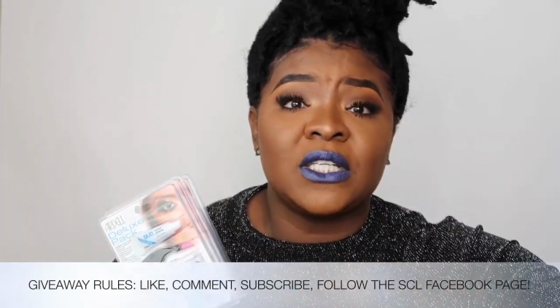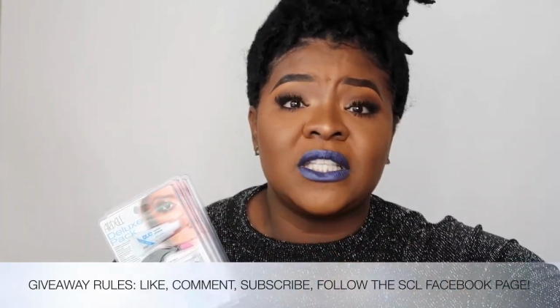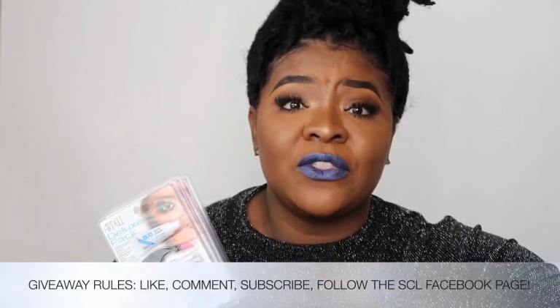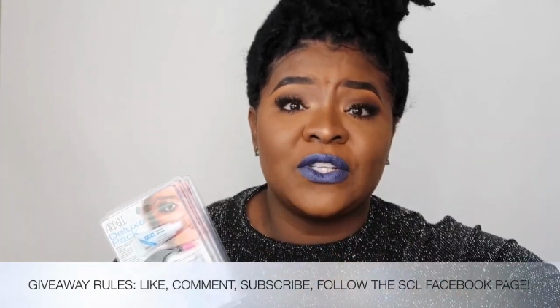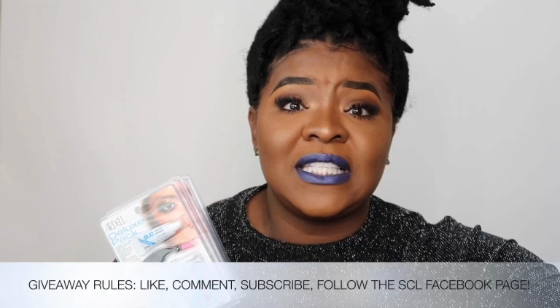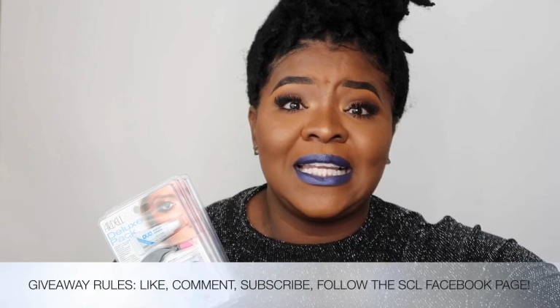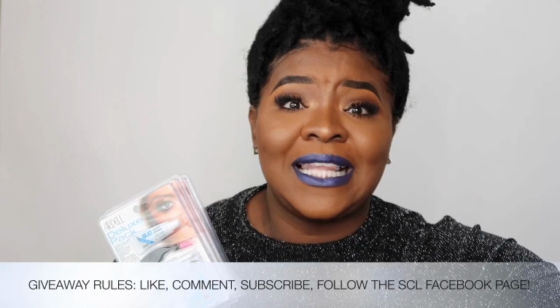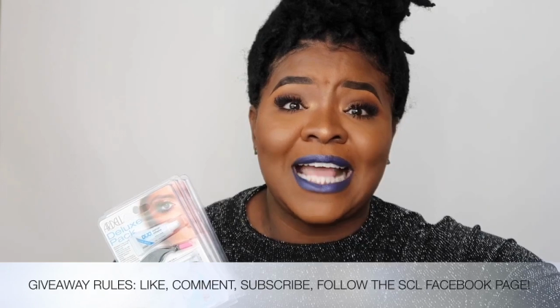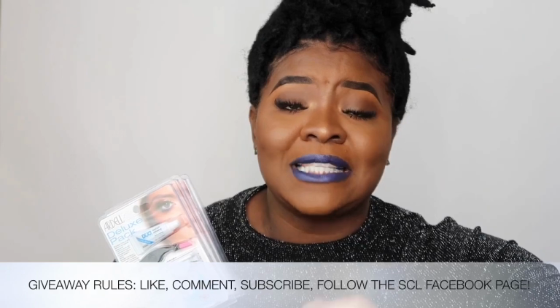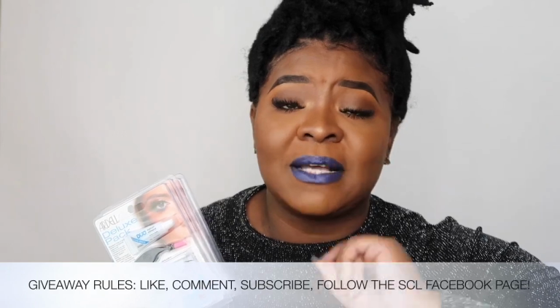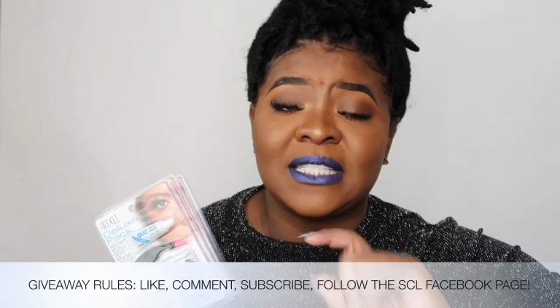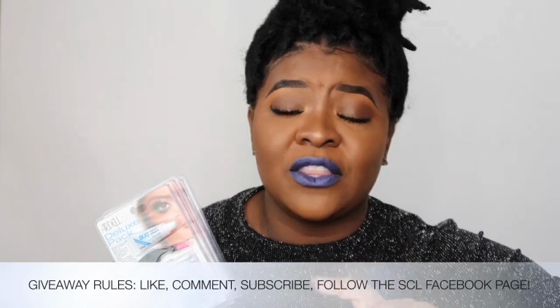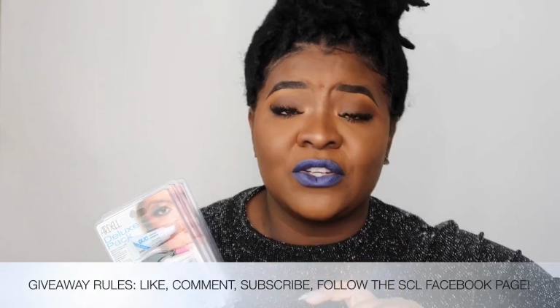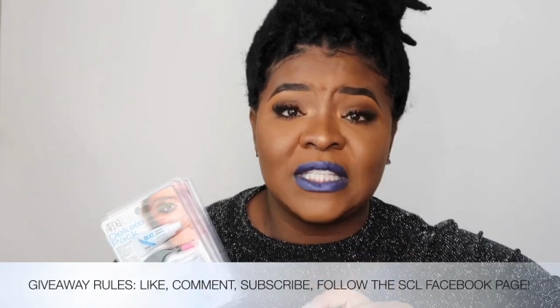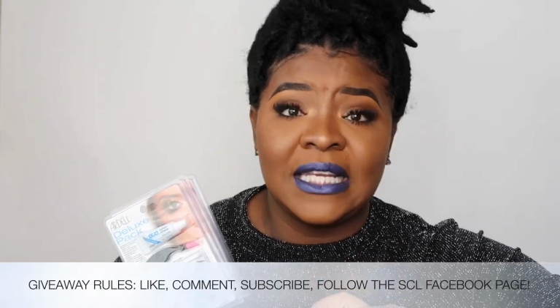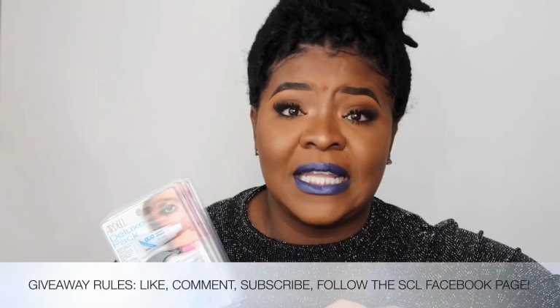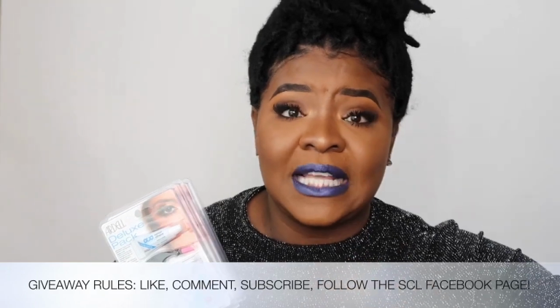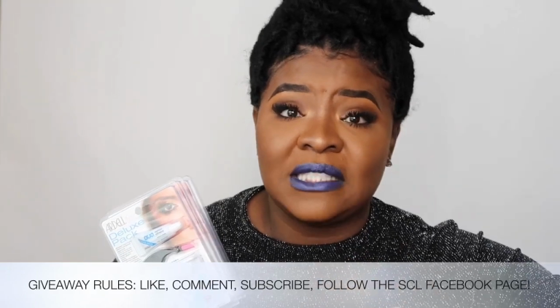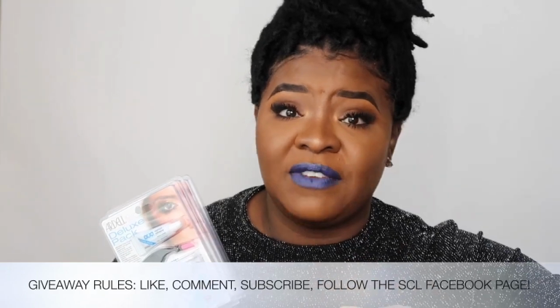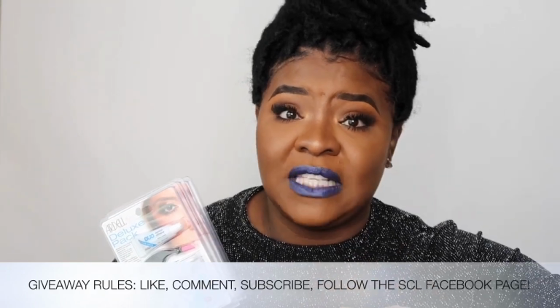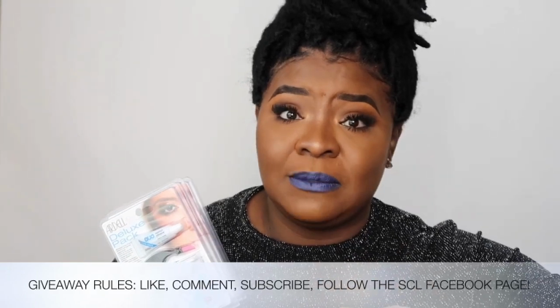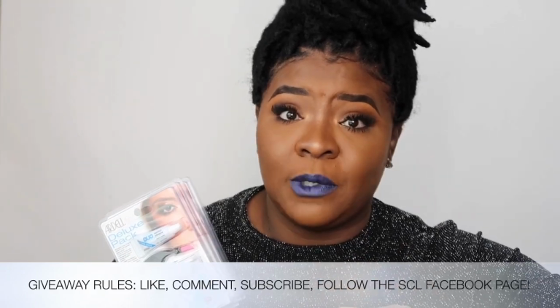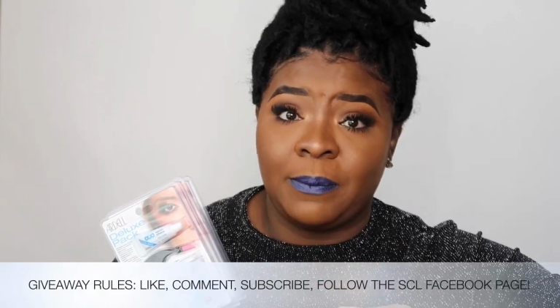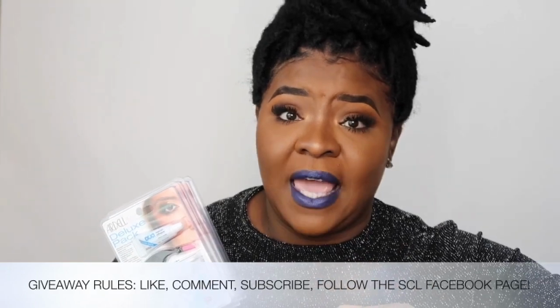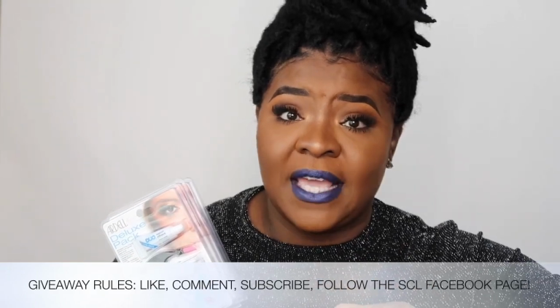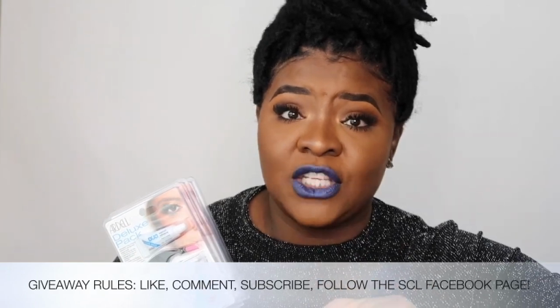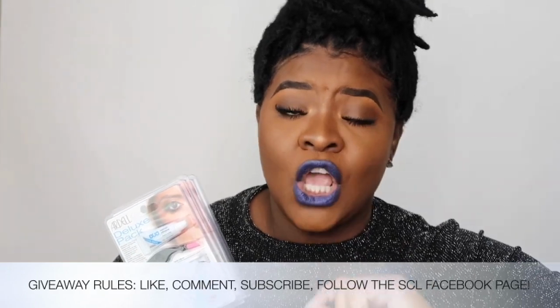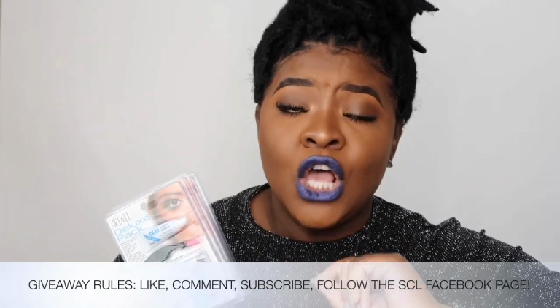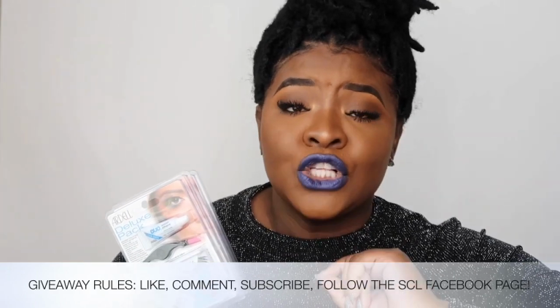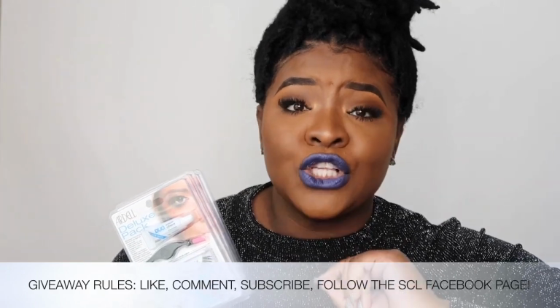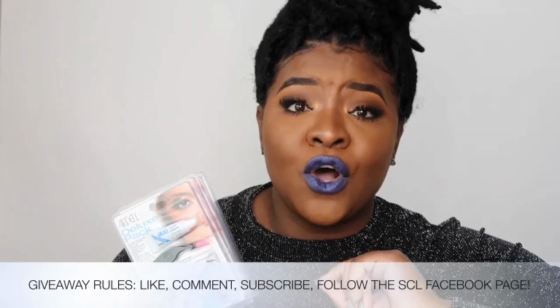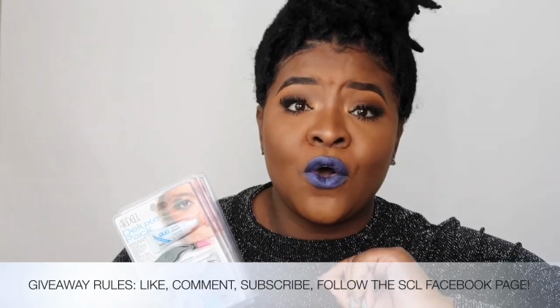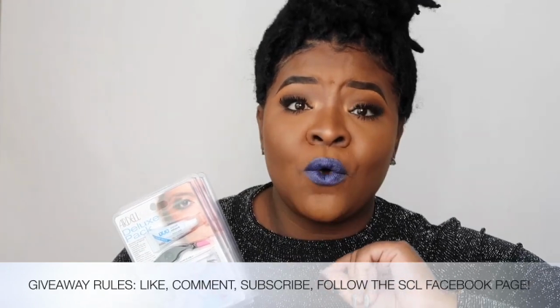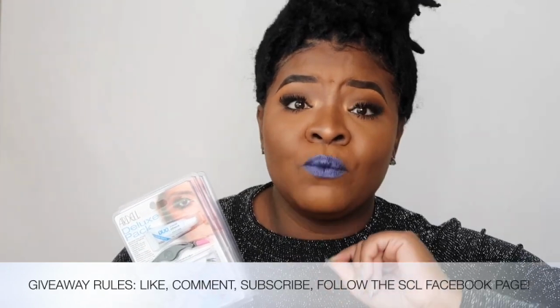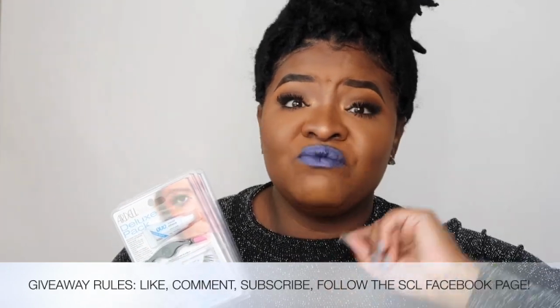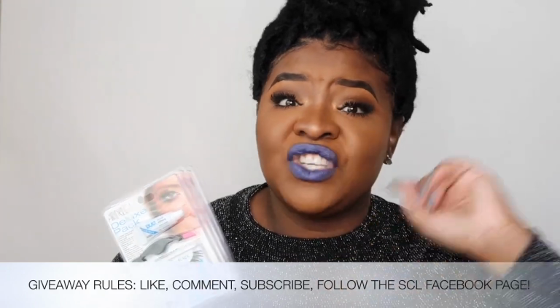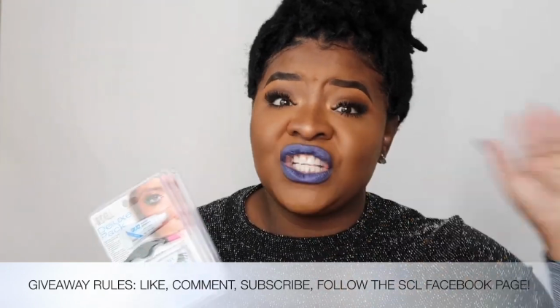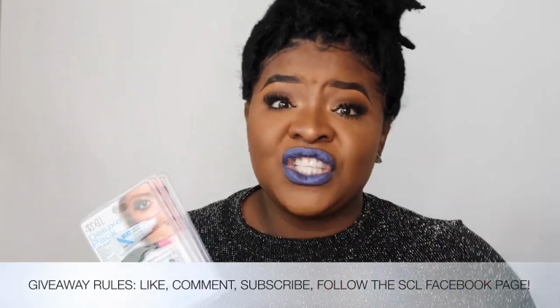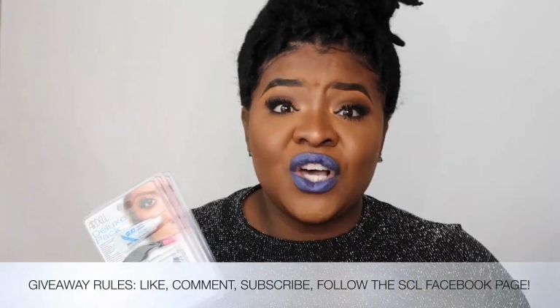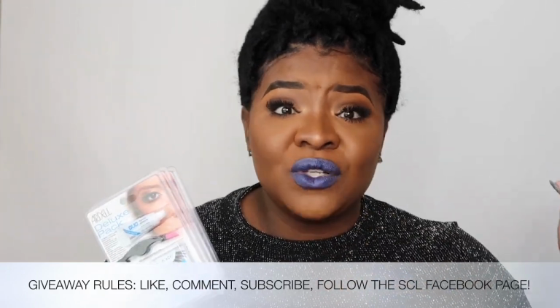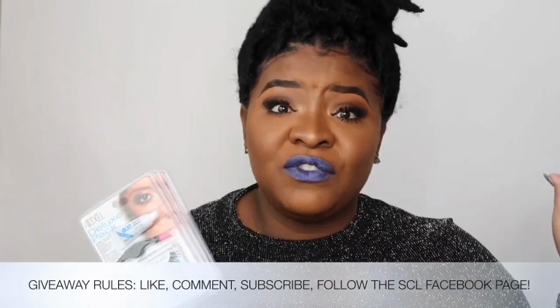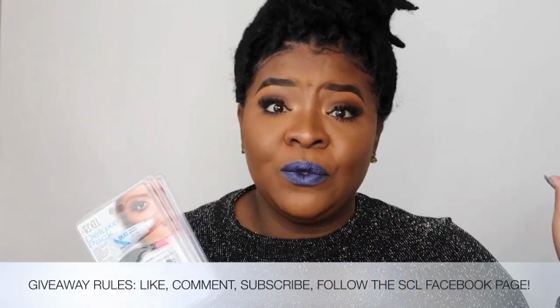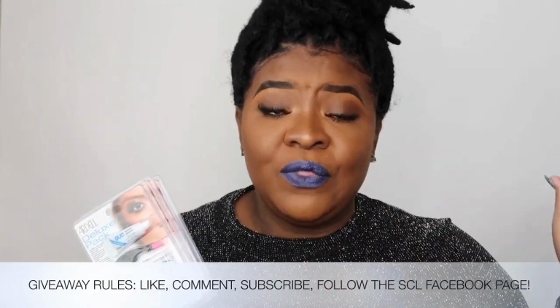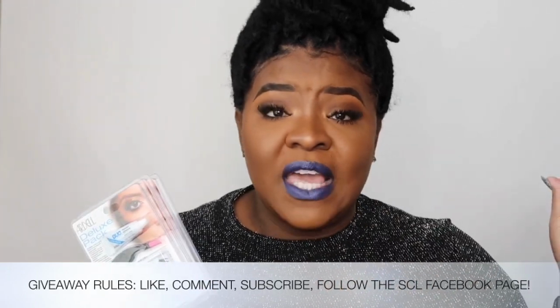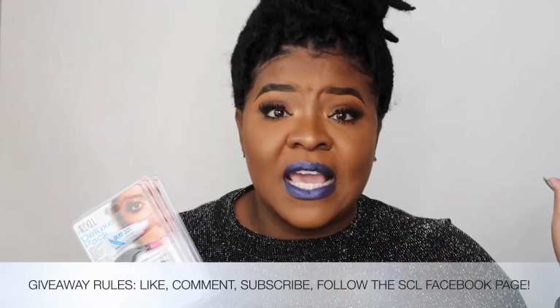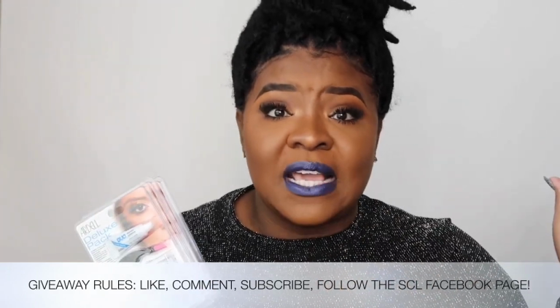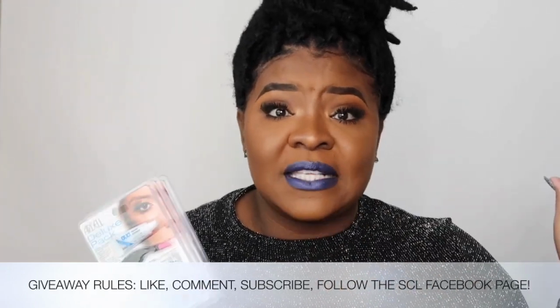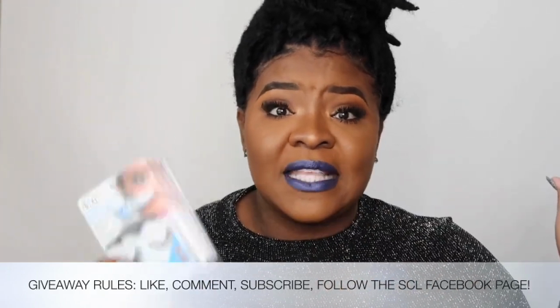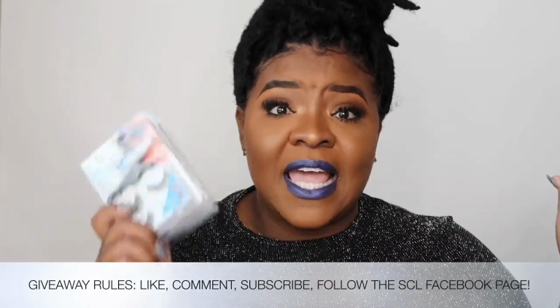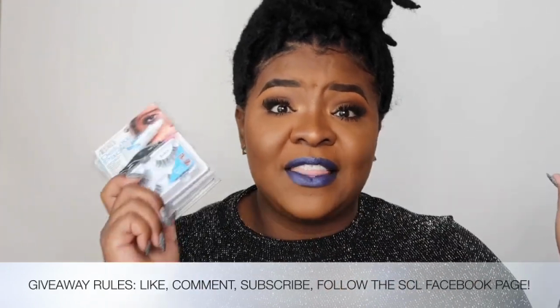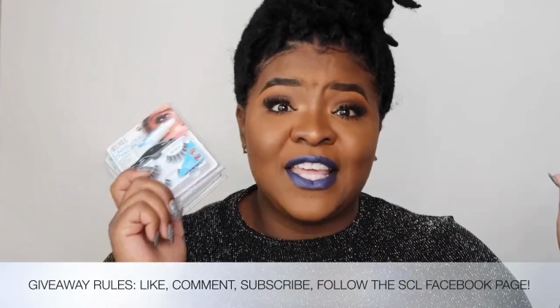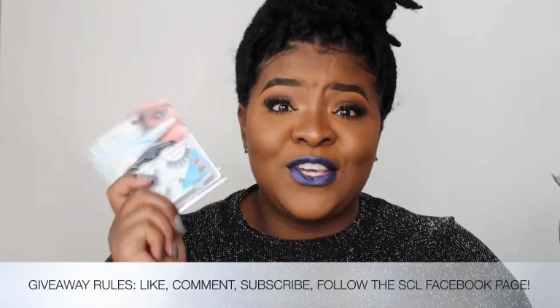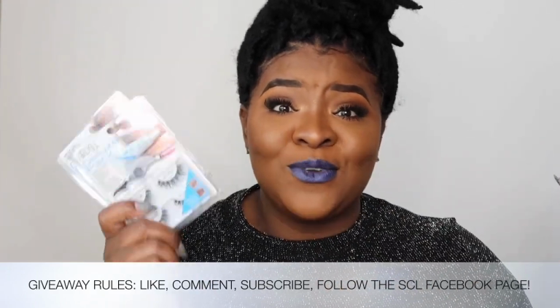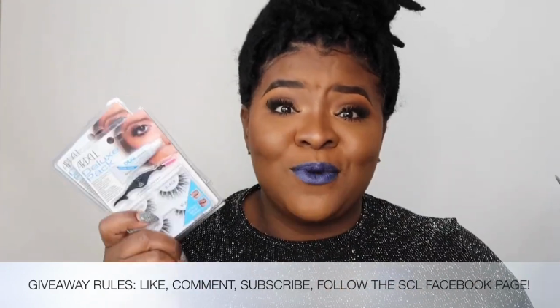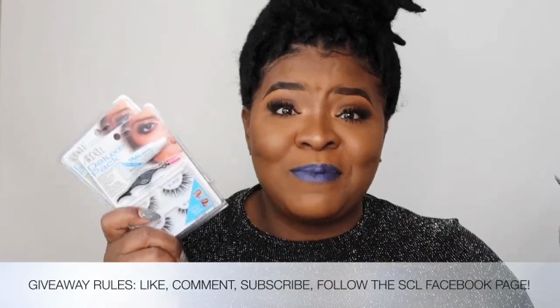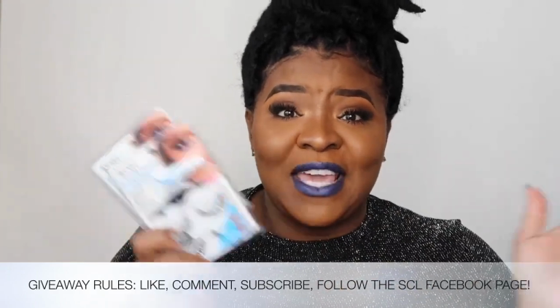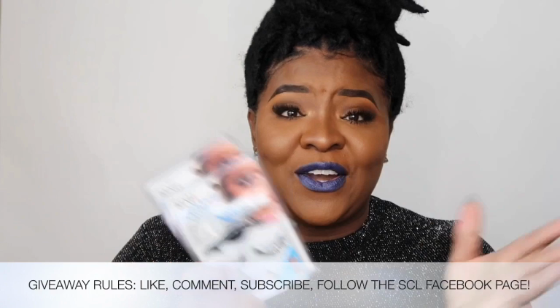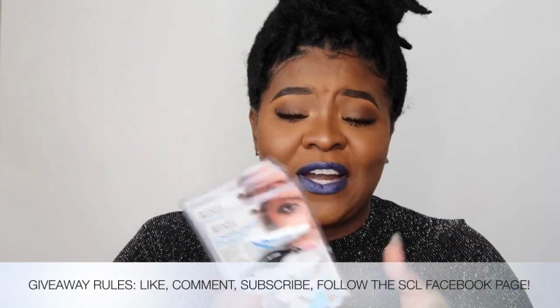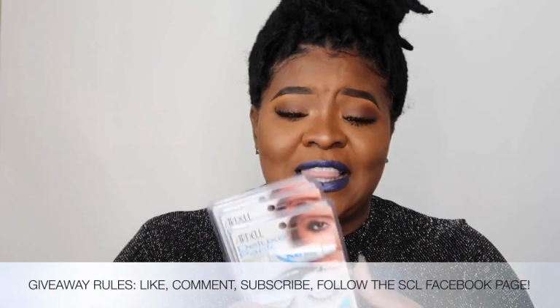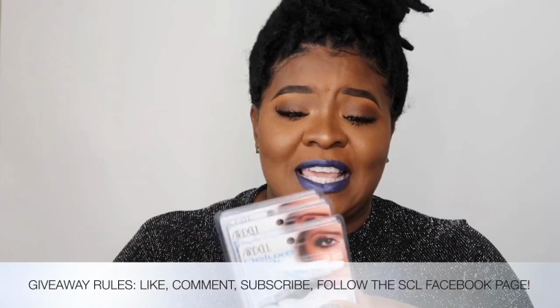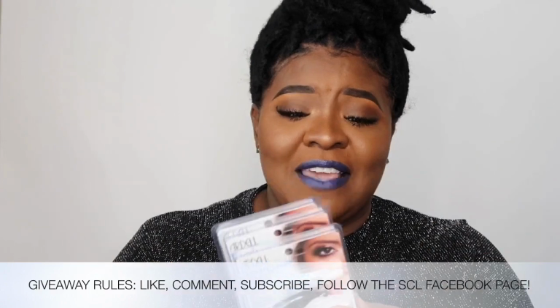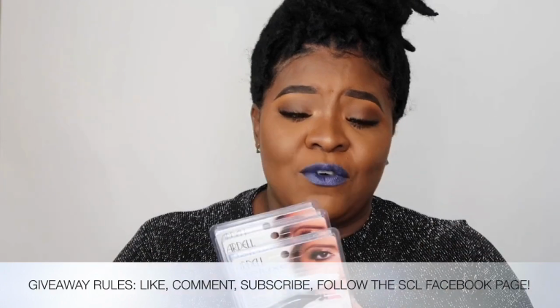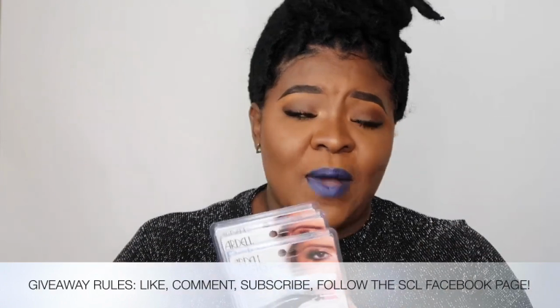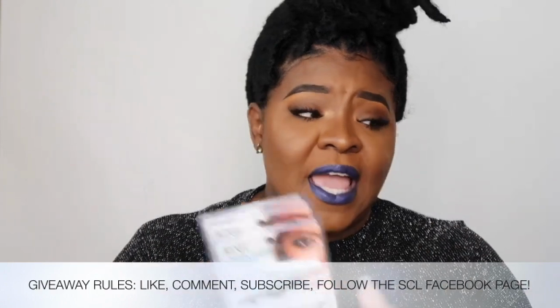Also follow me over on Facebook — Southern City Lights, my Southern City Lights Facebook page. Just those few things and you will be entered in the giveaway.